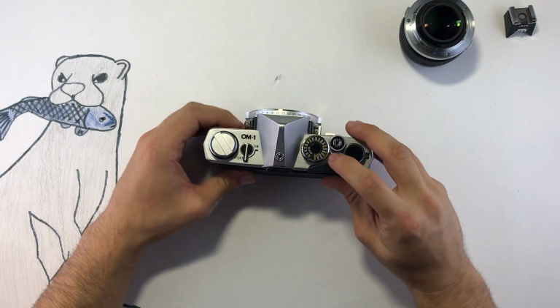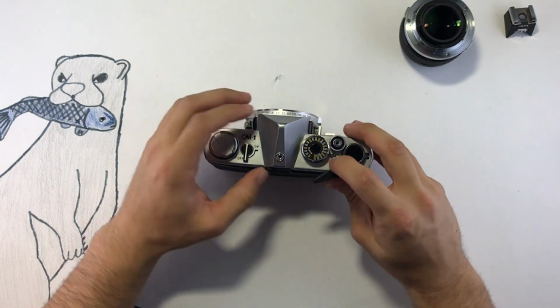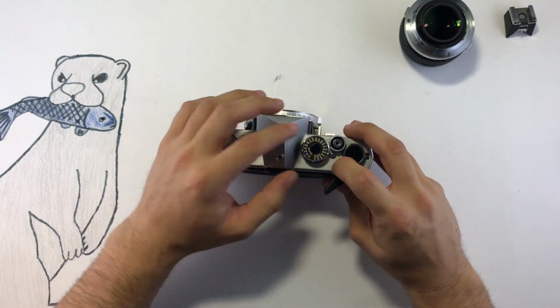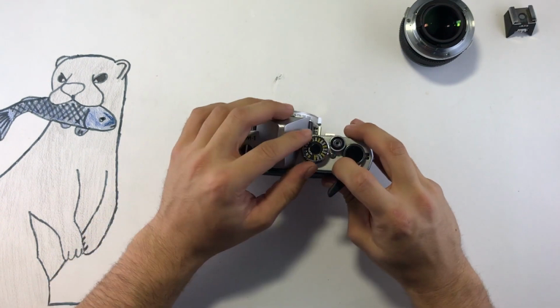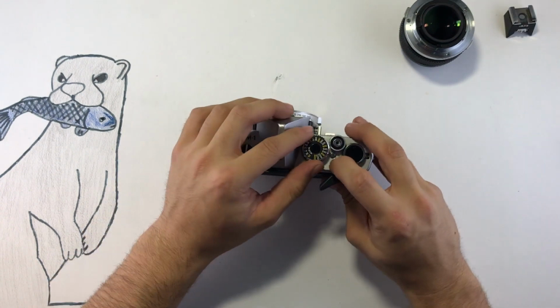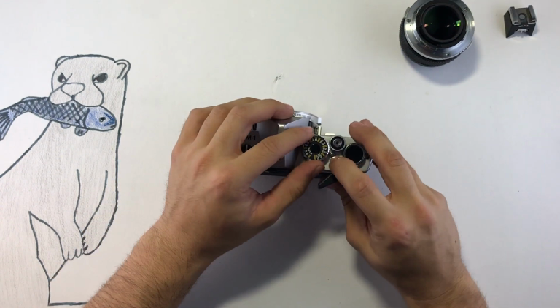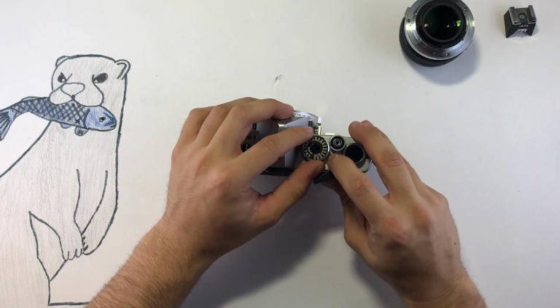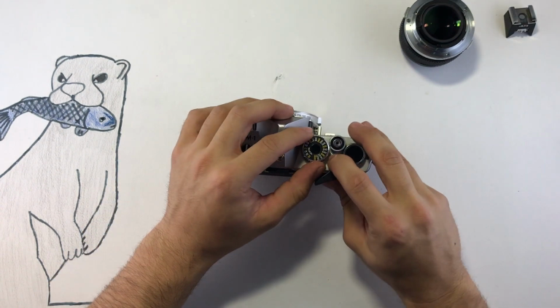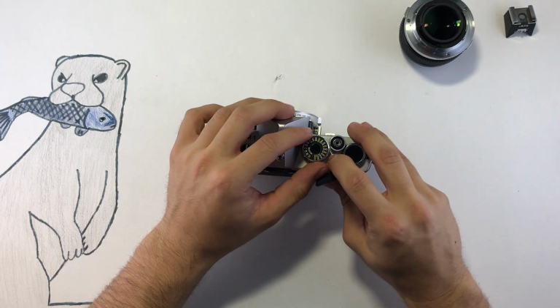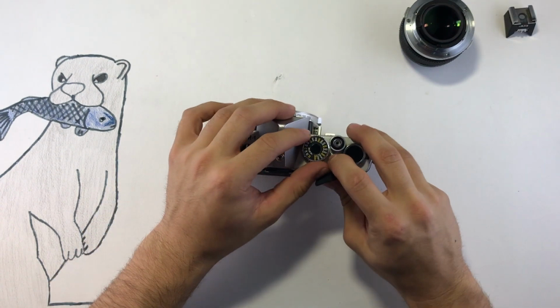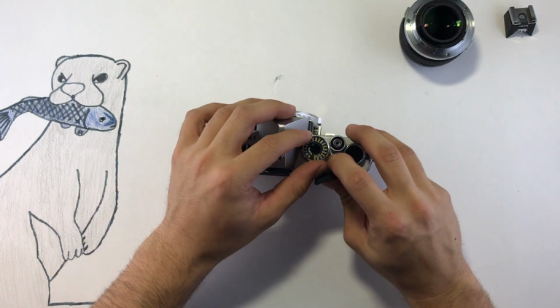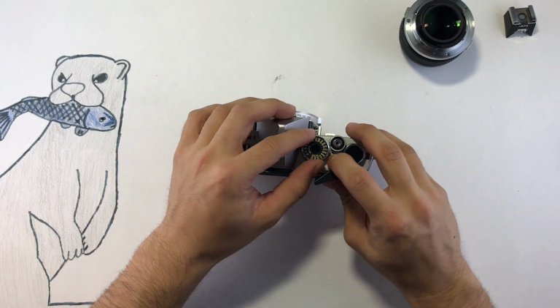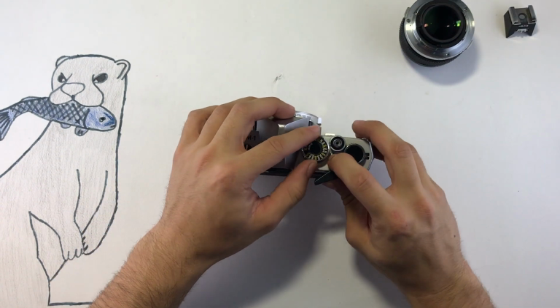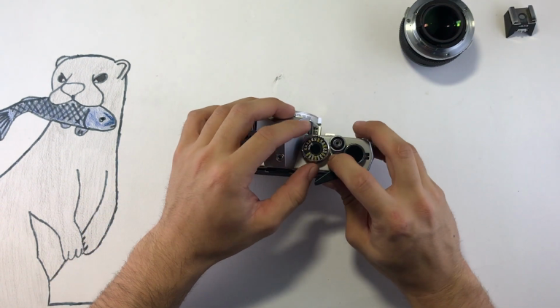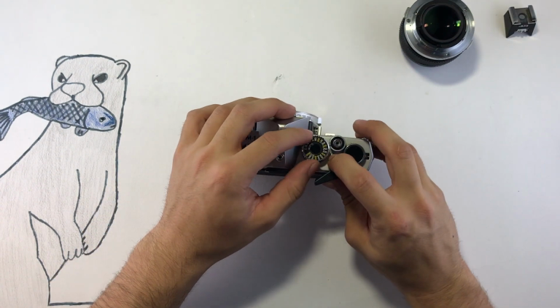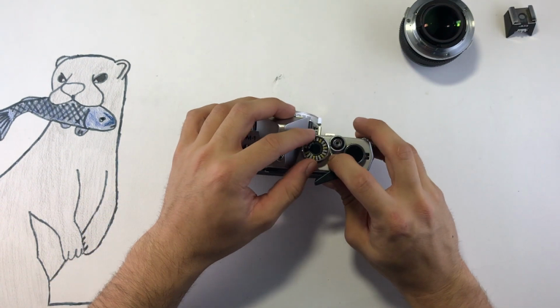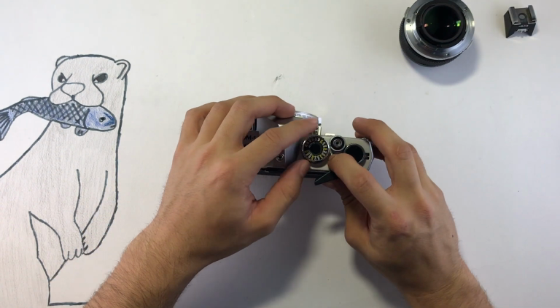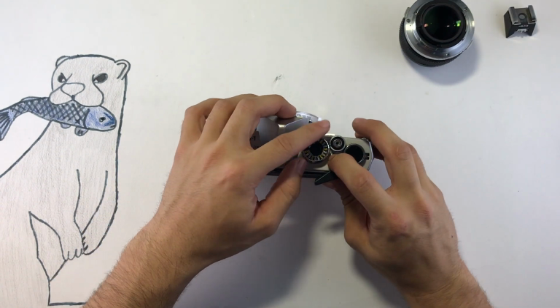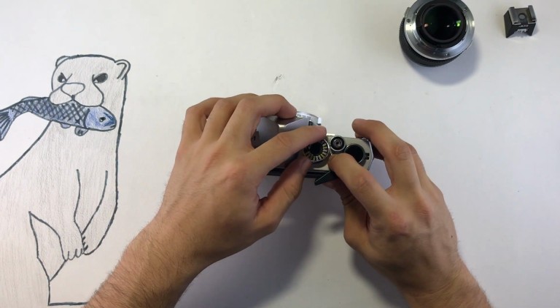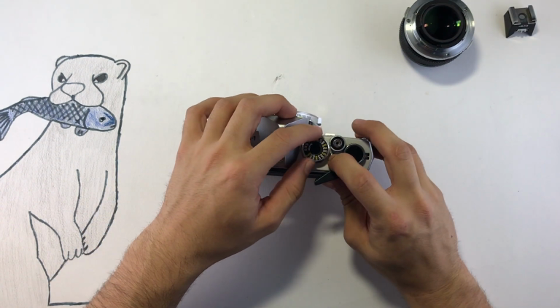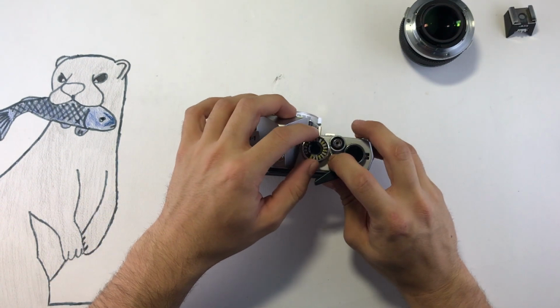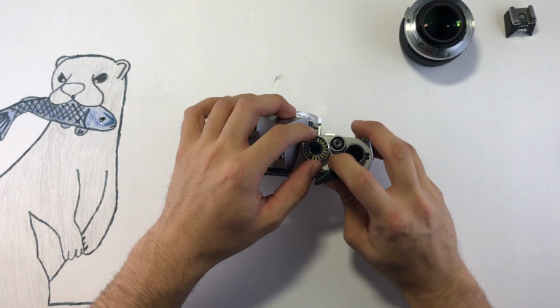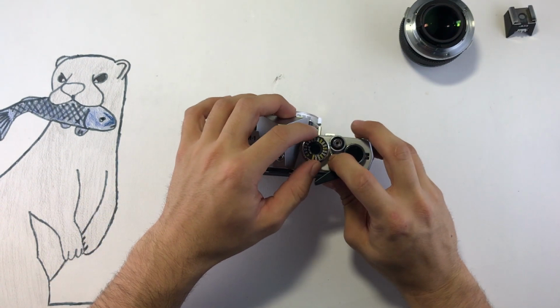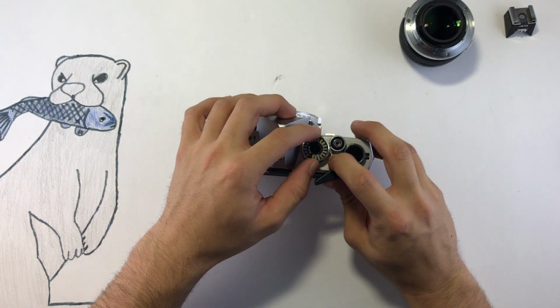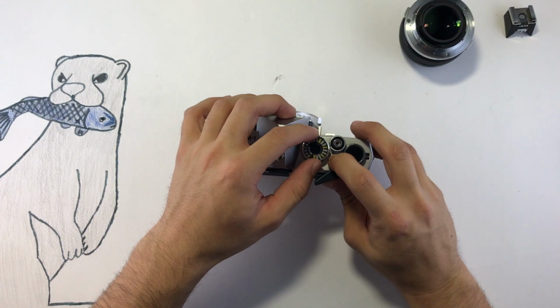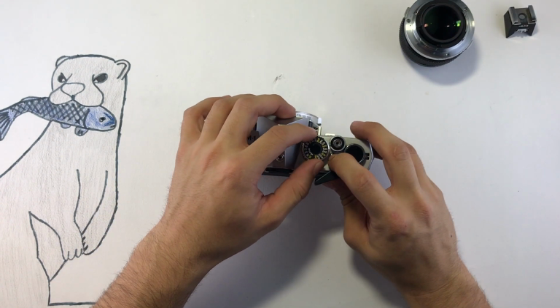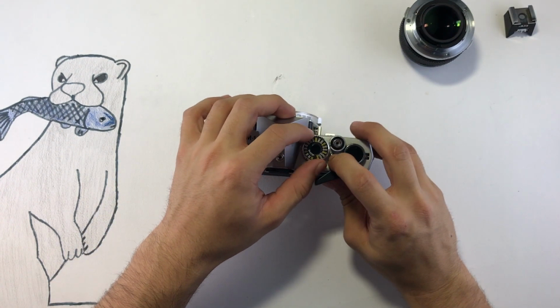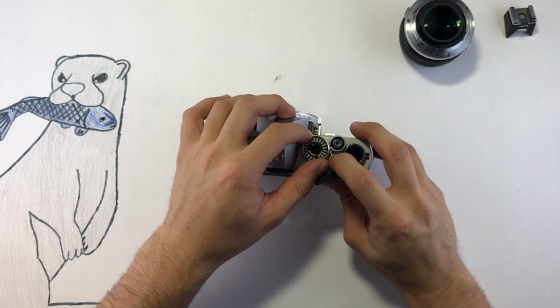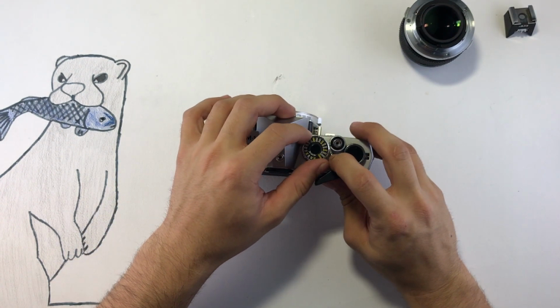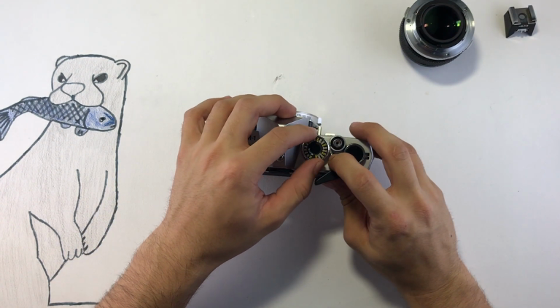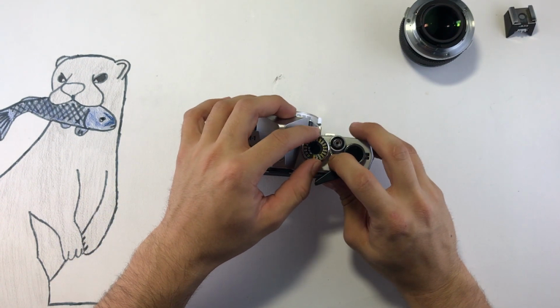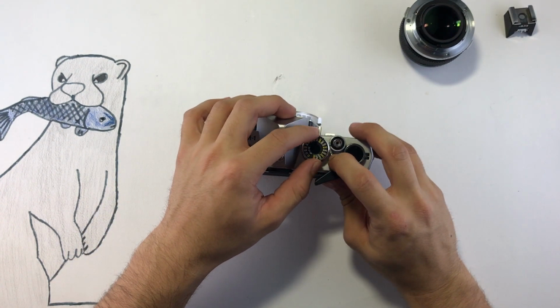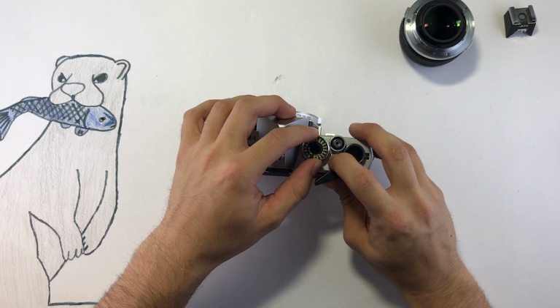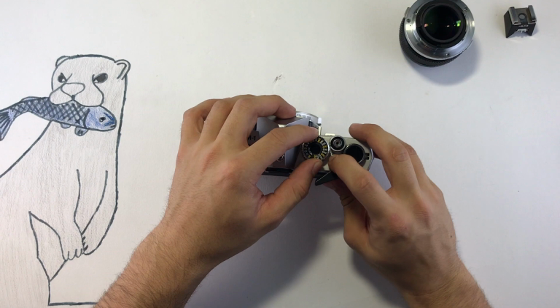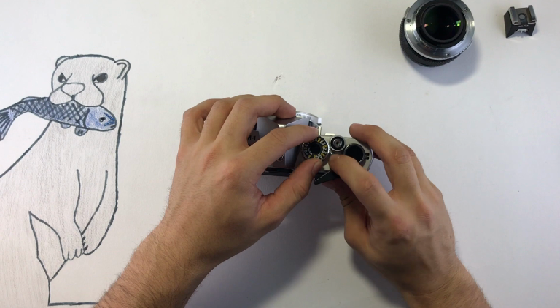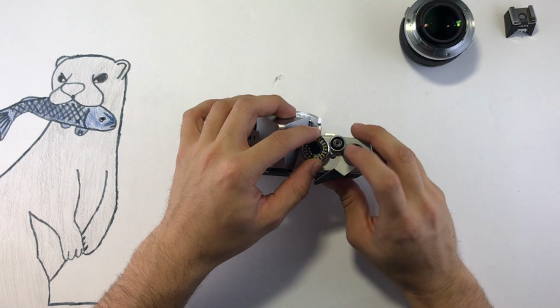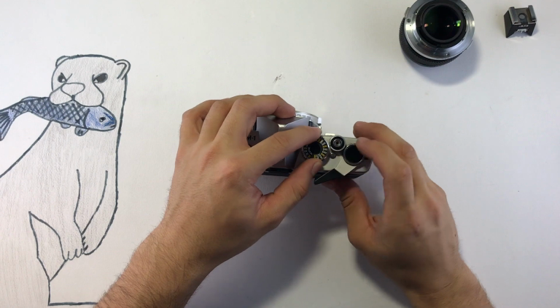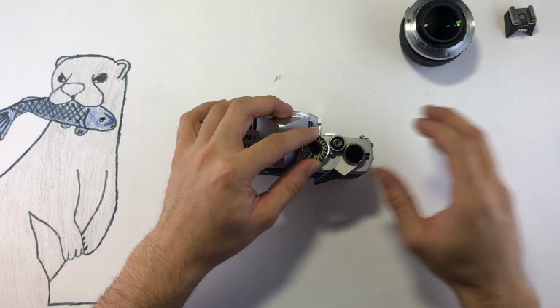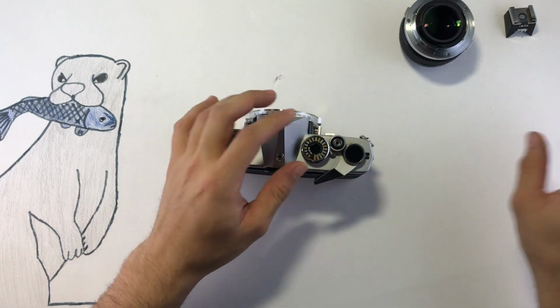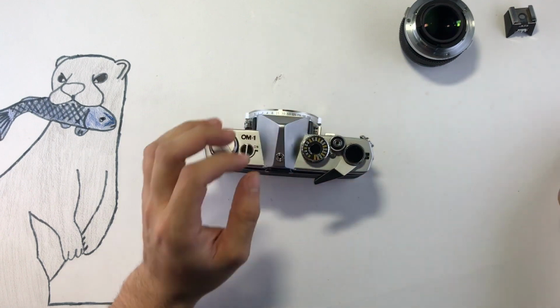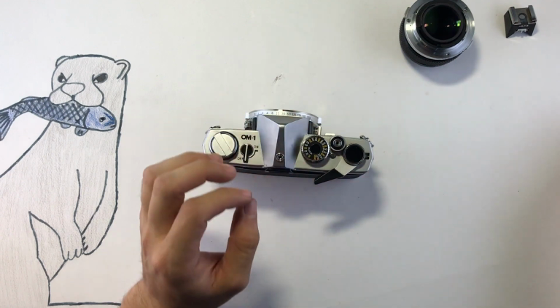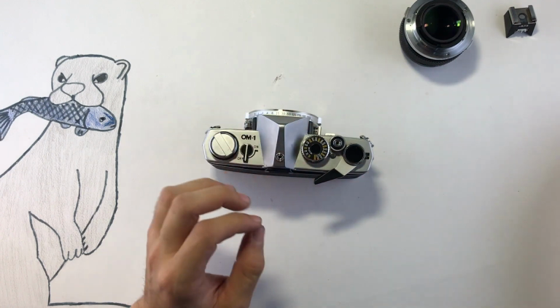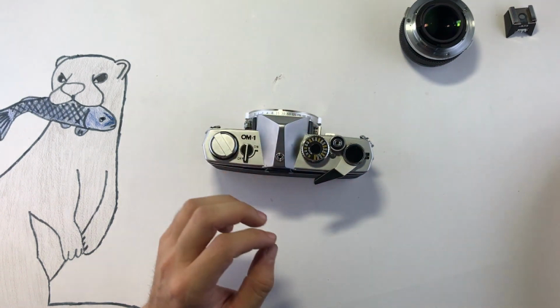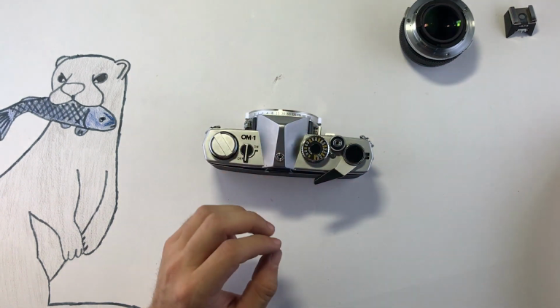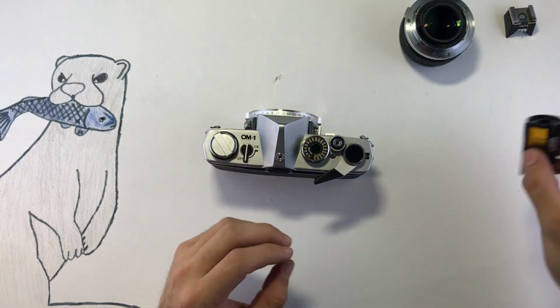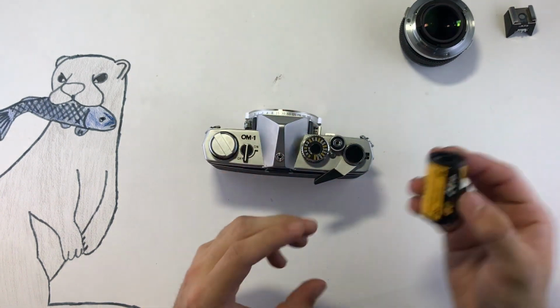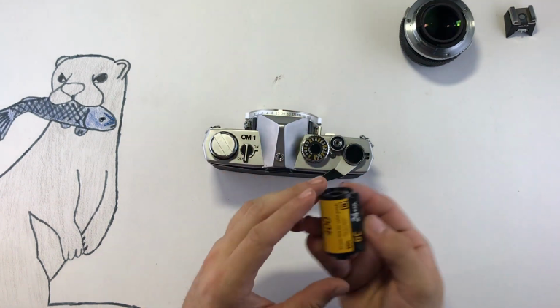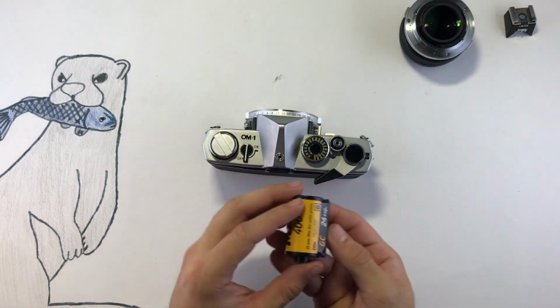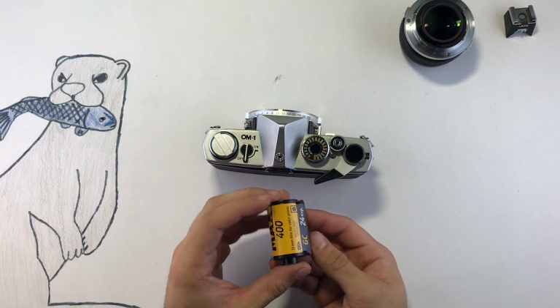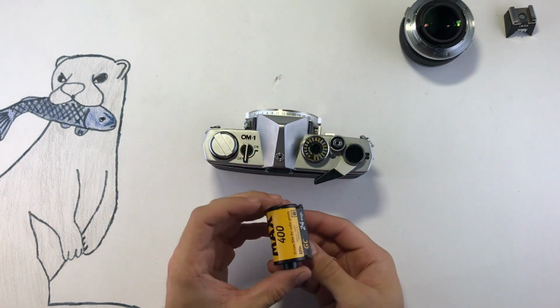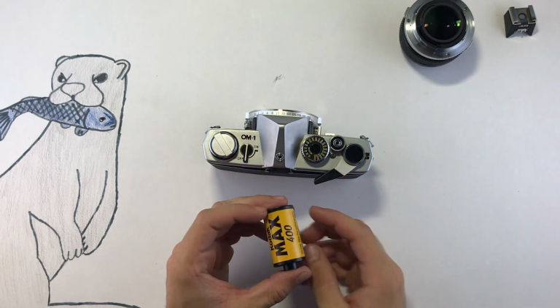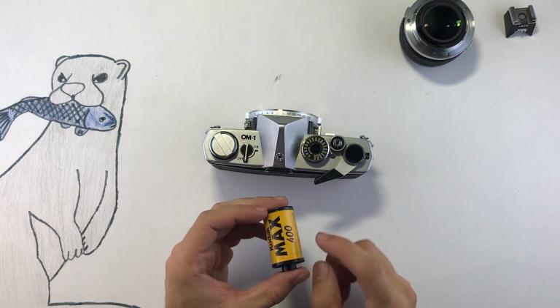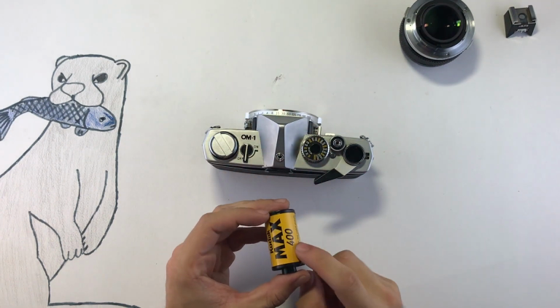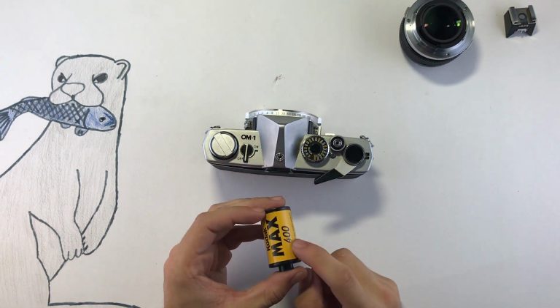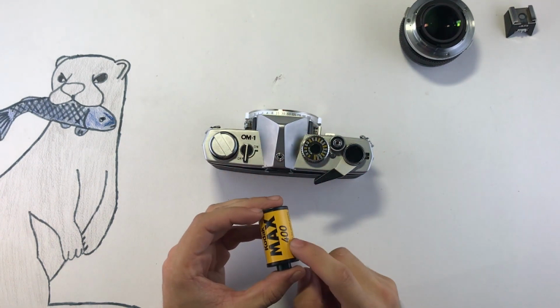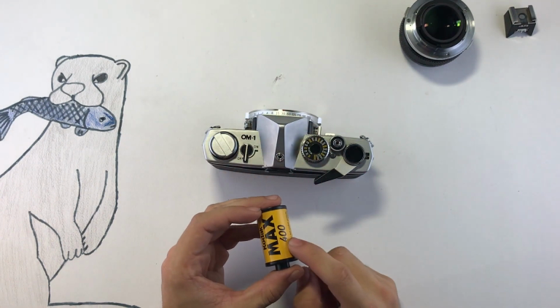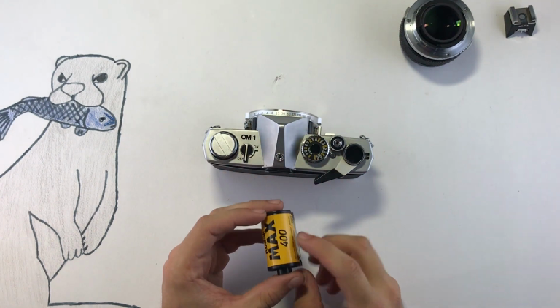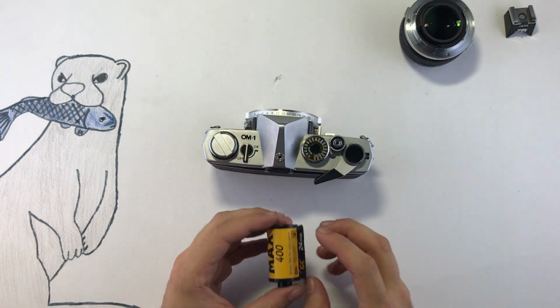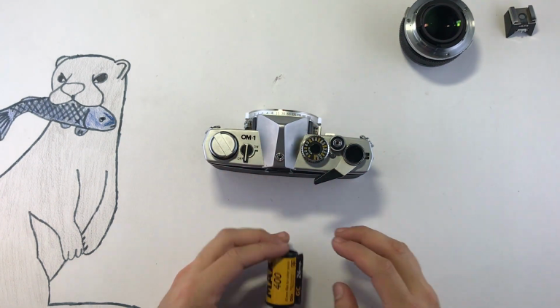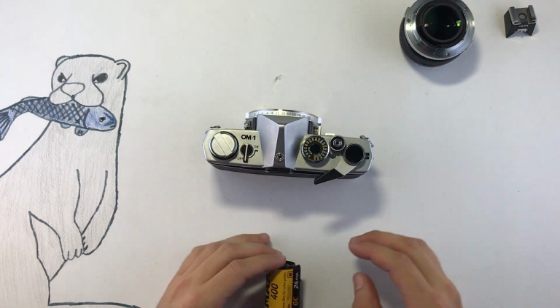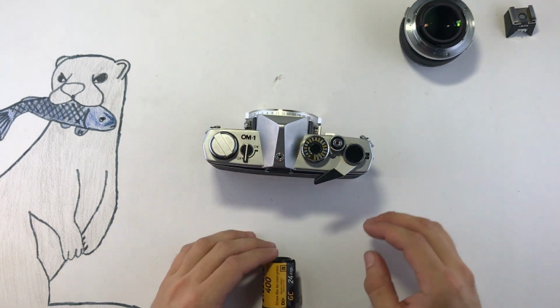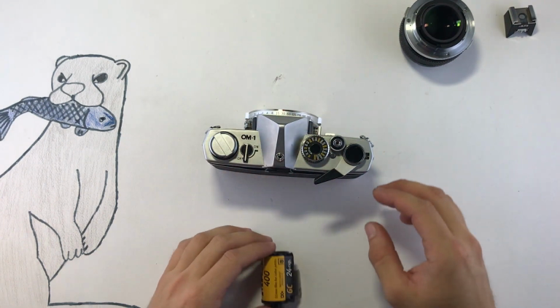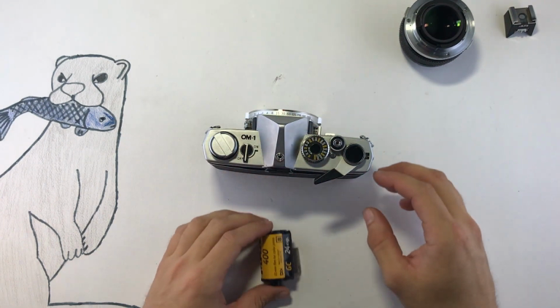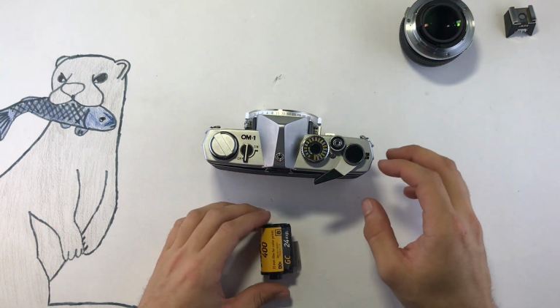Up here you have your ASA dial, and you can move it by pressing this button. I'm going to go ahead and set it to 400 — film speed 400.